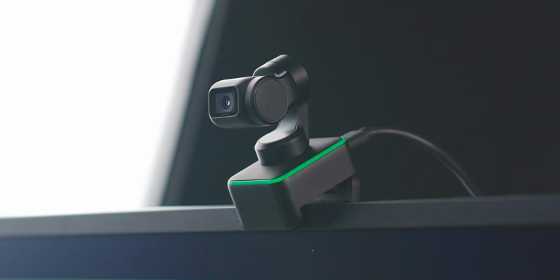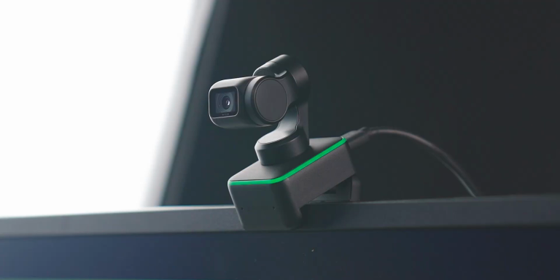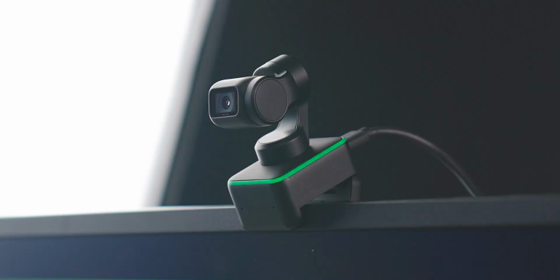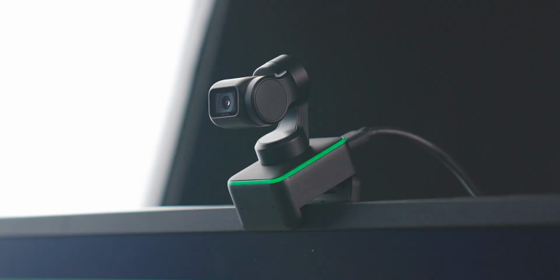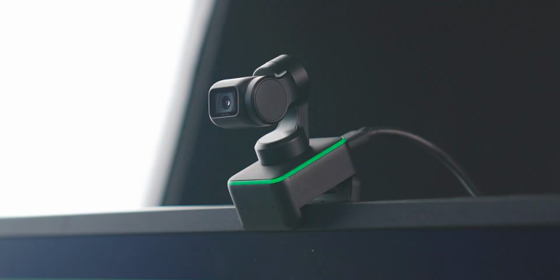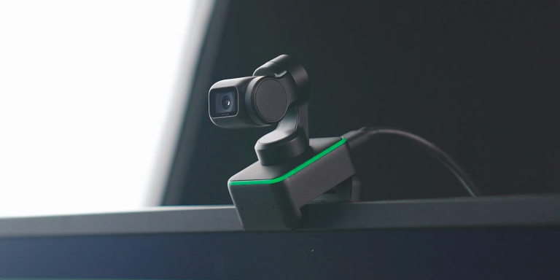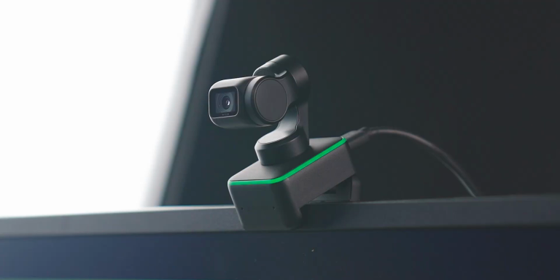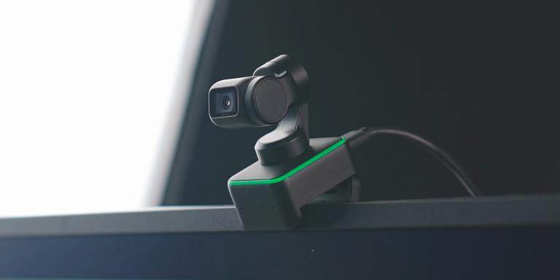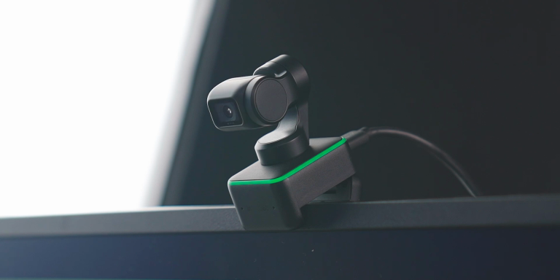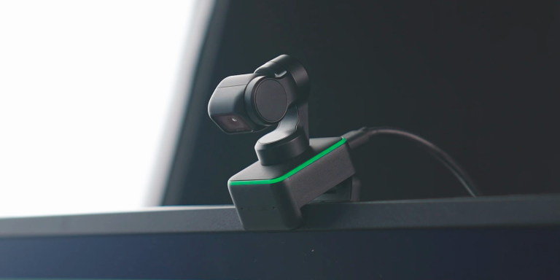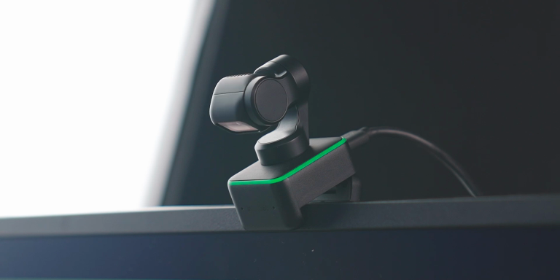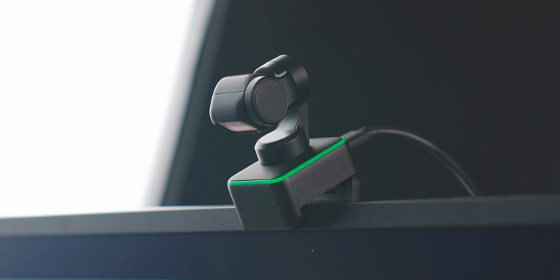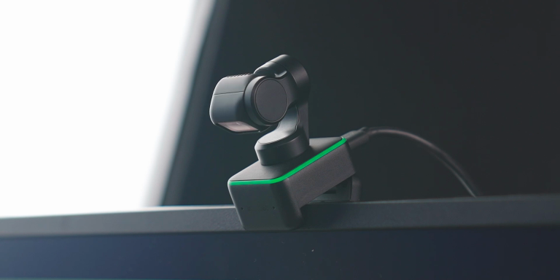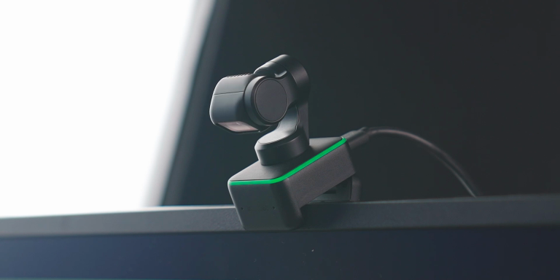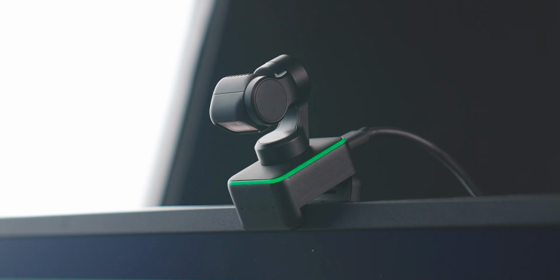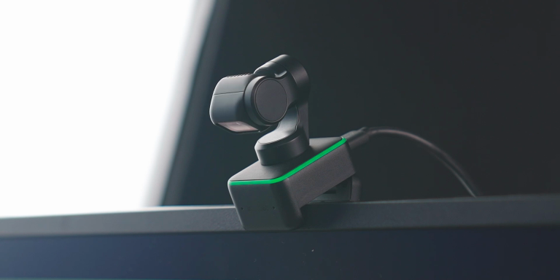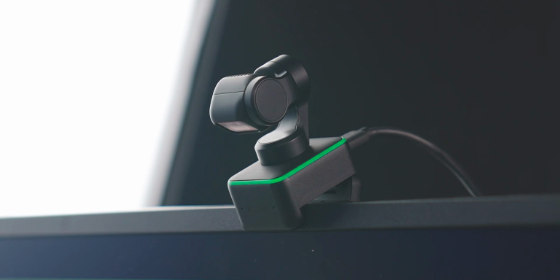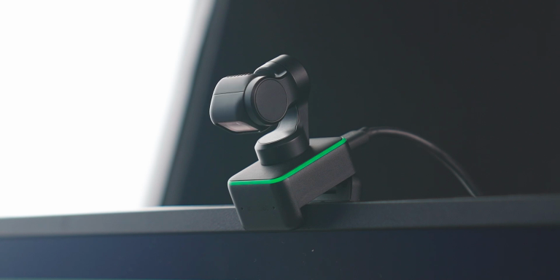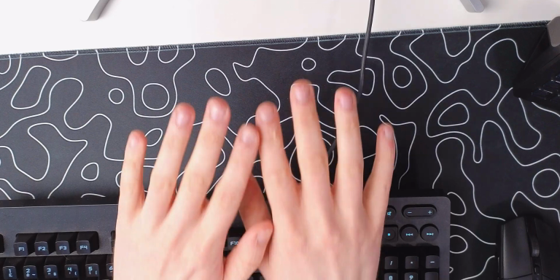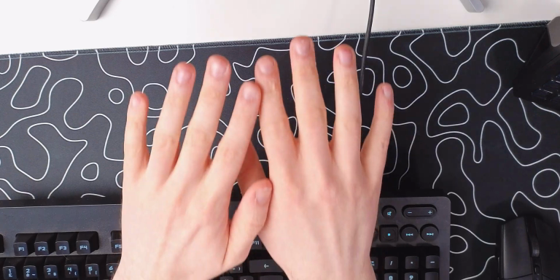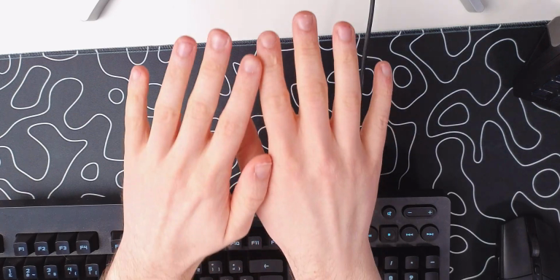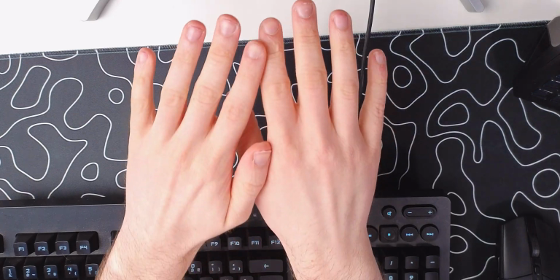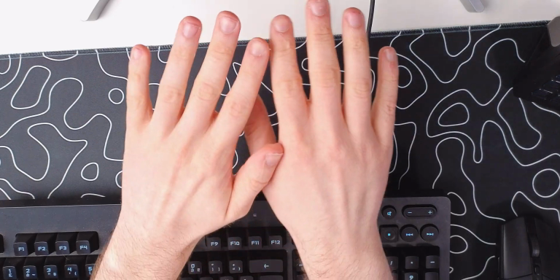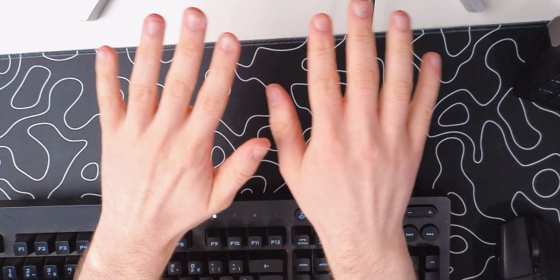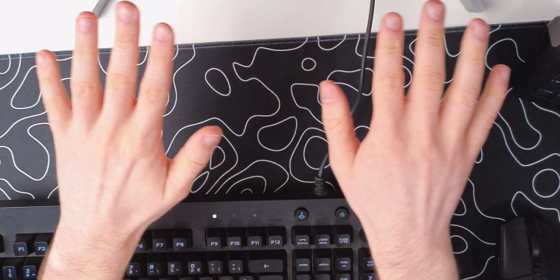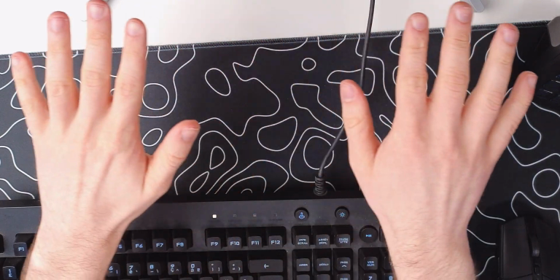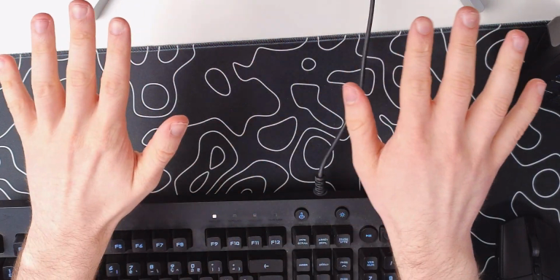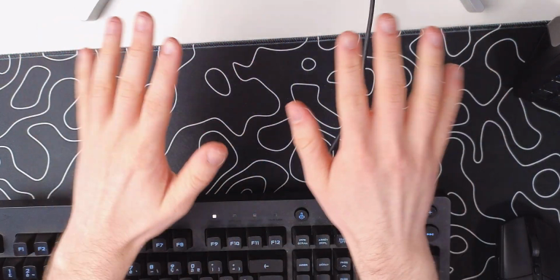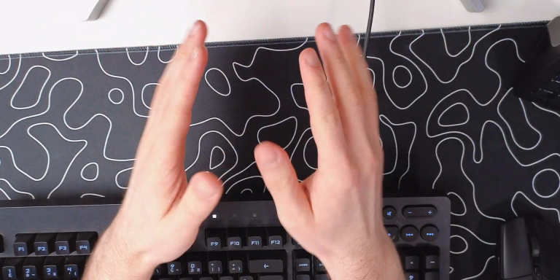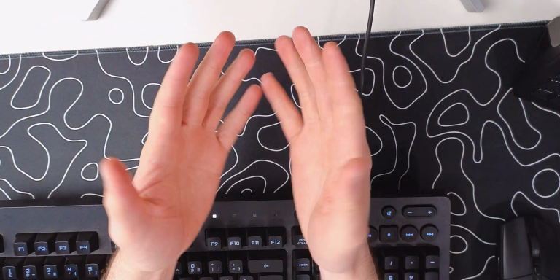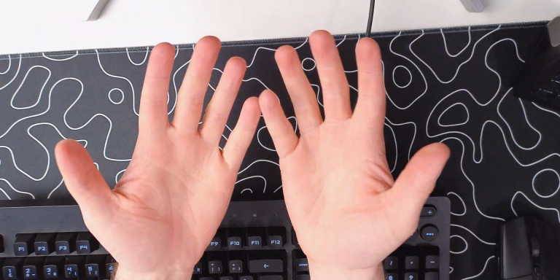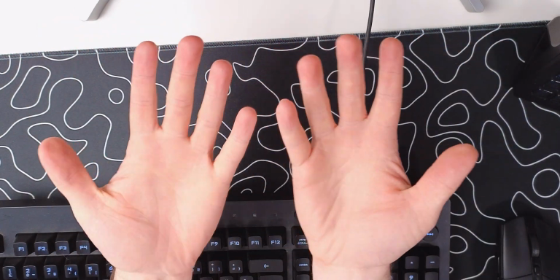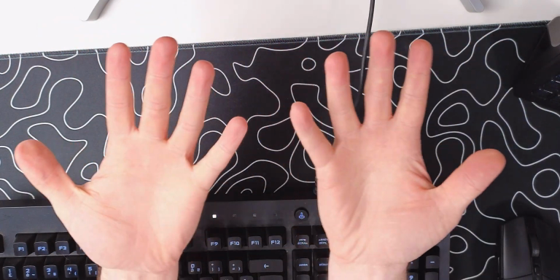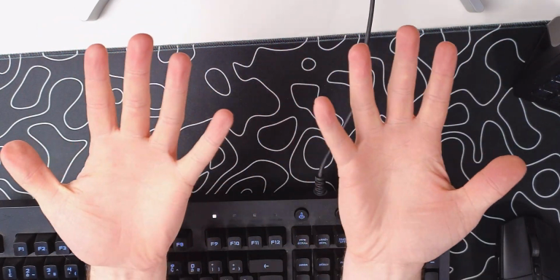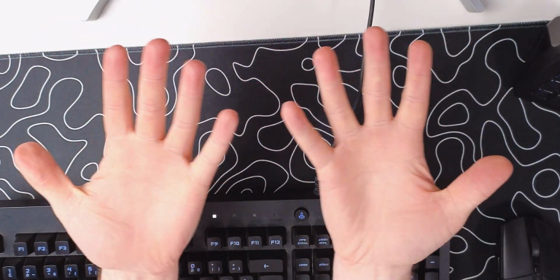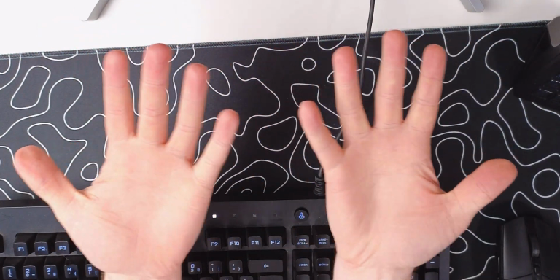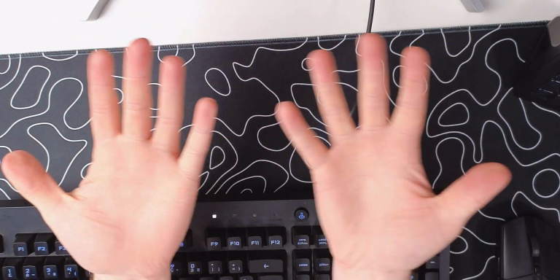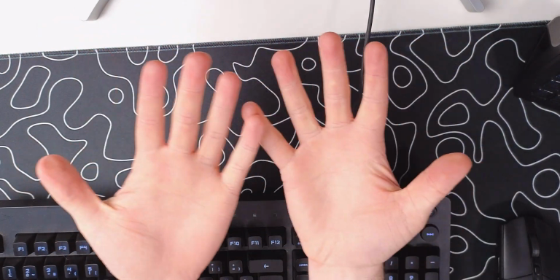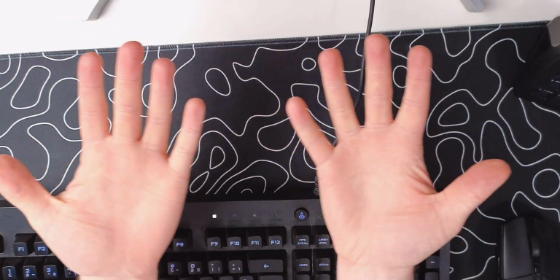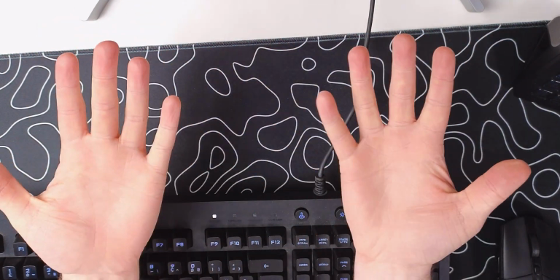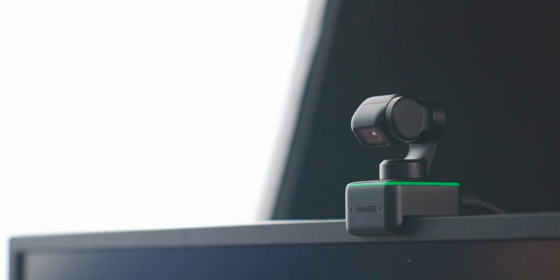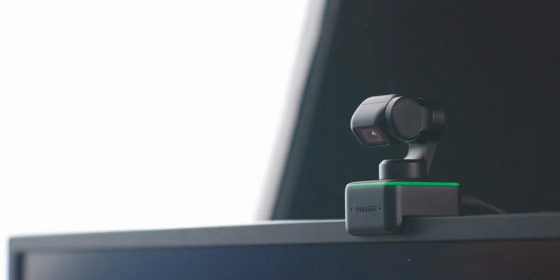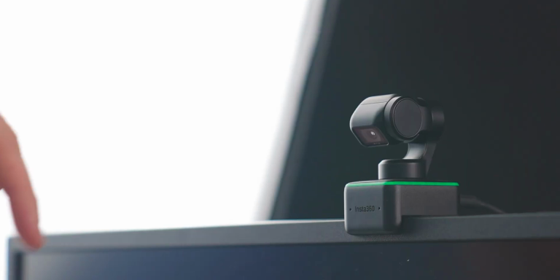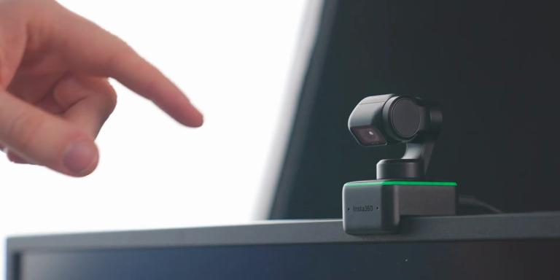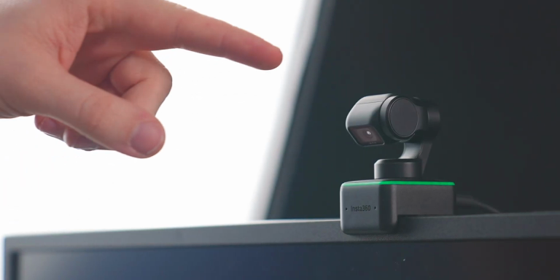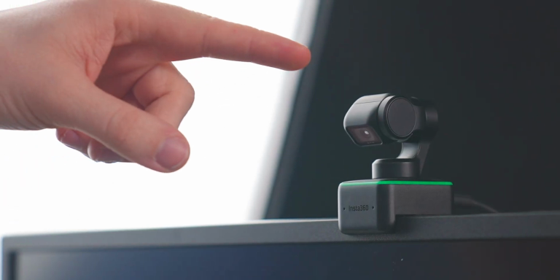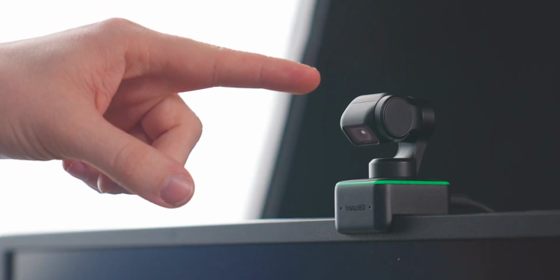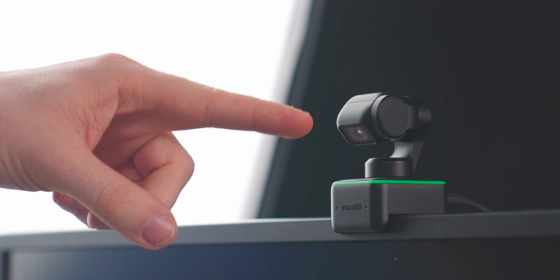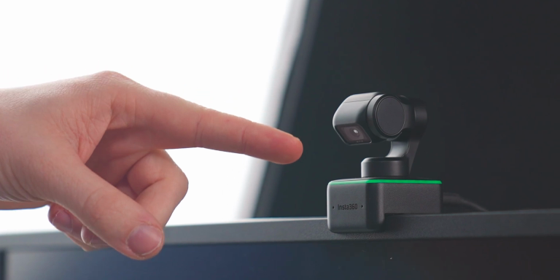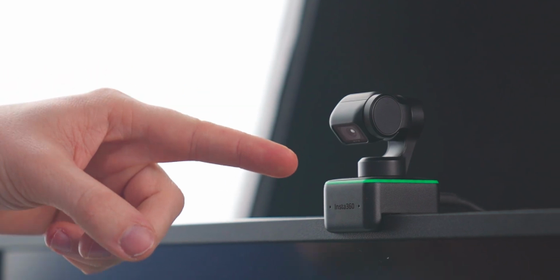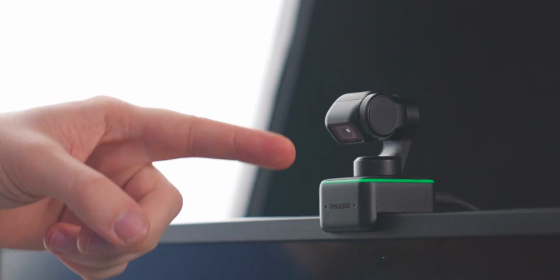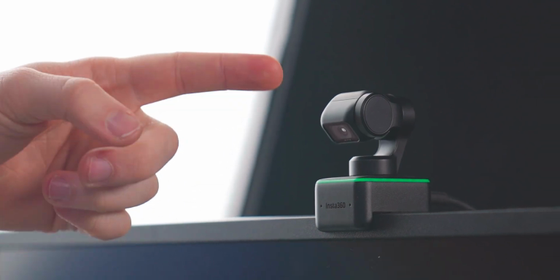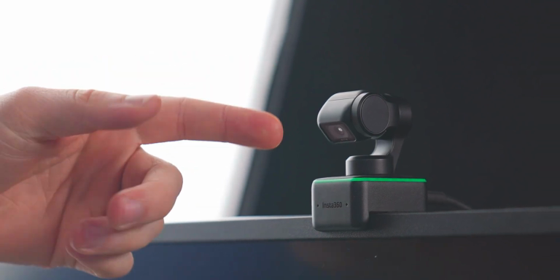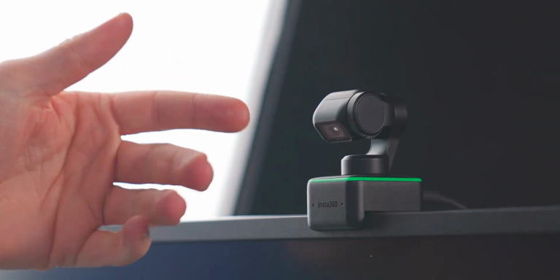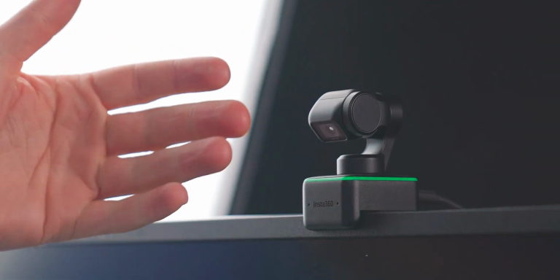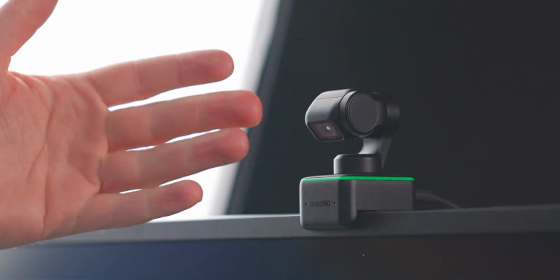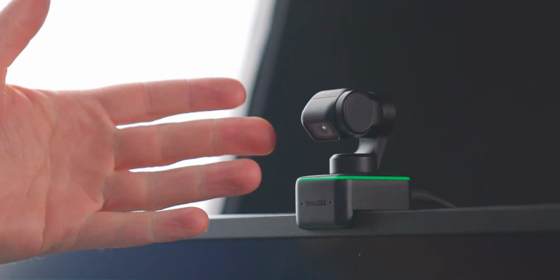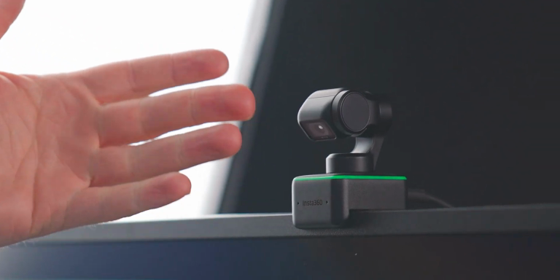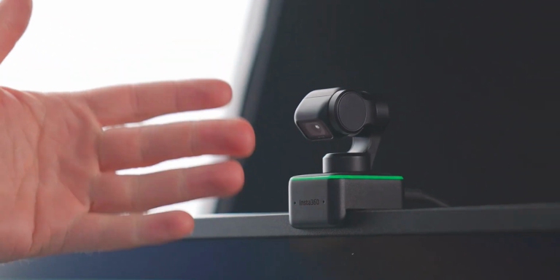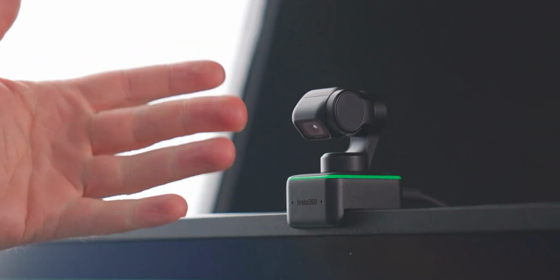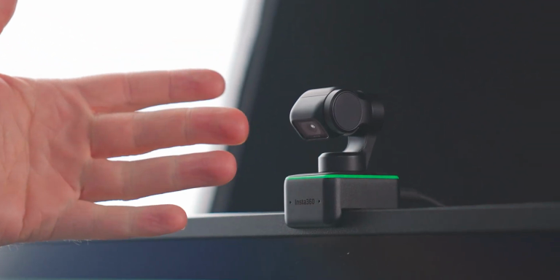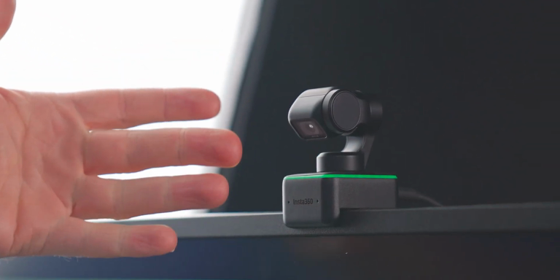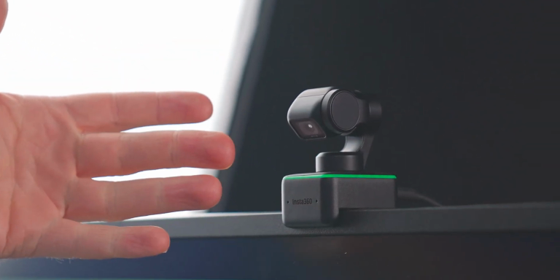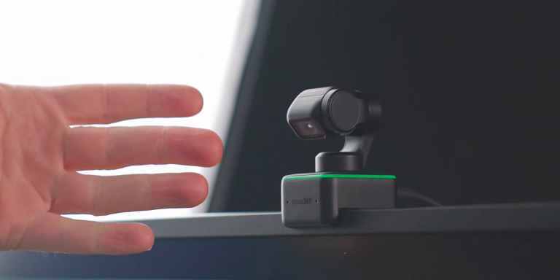You can also go to desk view mode. This will make it look like the webcam is filming you from above, and this all happens while the webcam is just sitting on your screen.